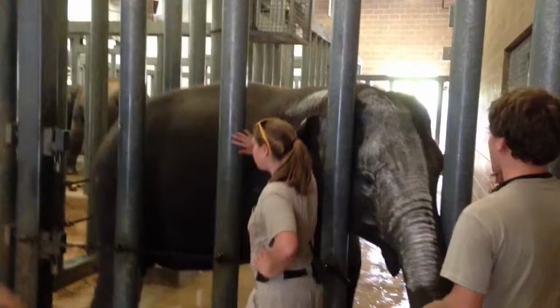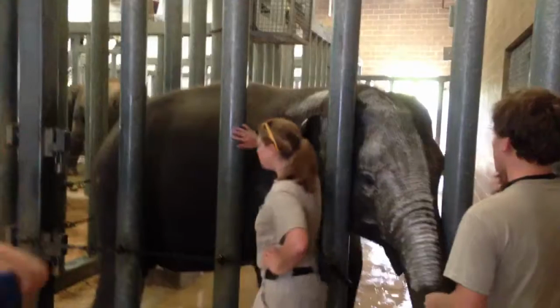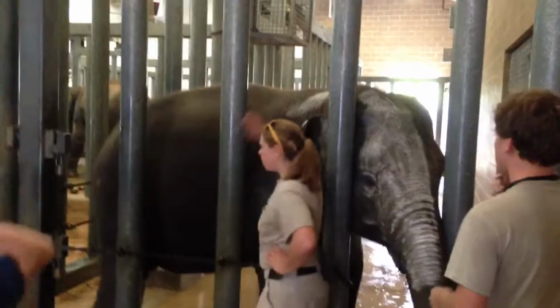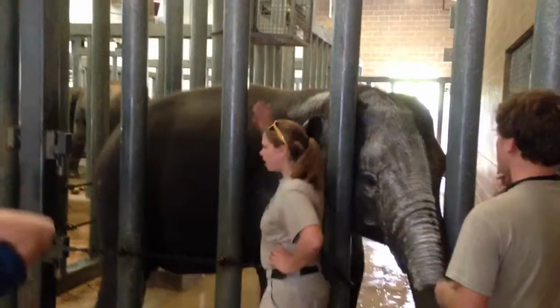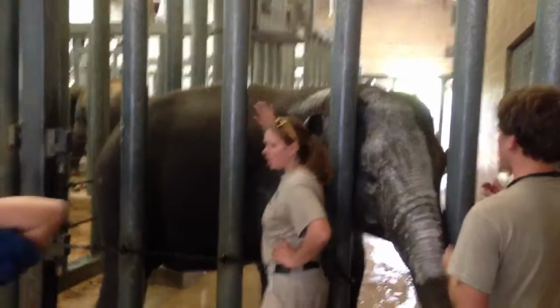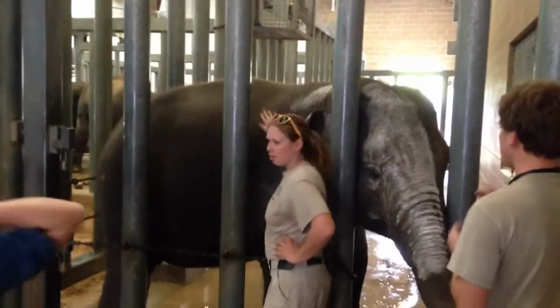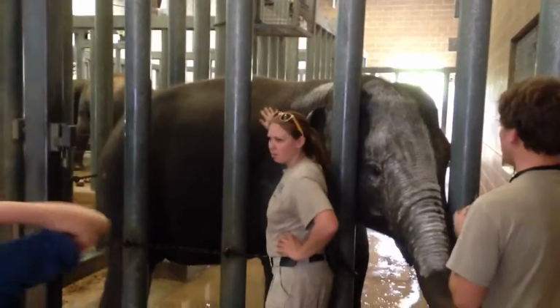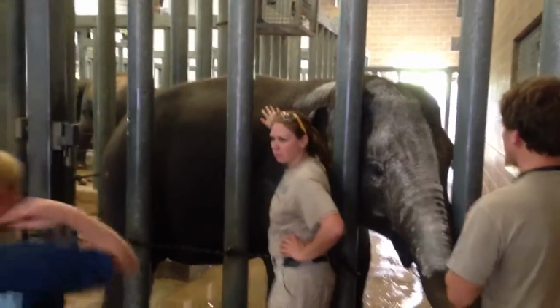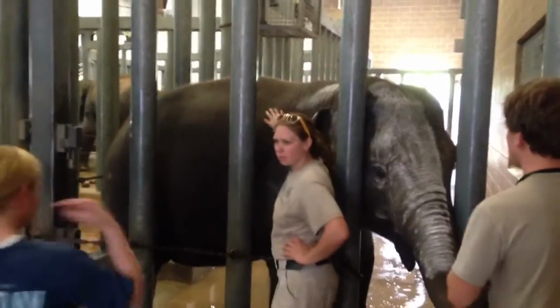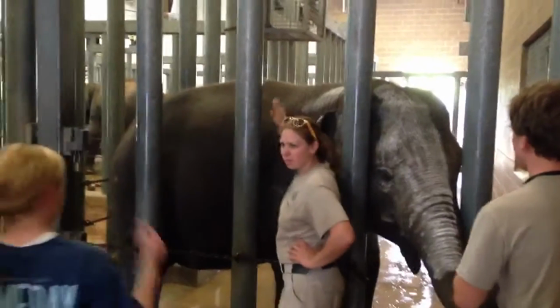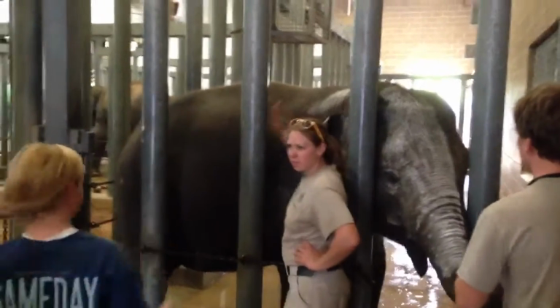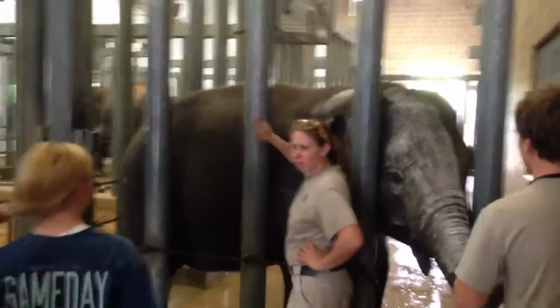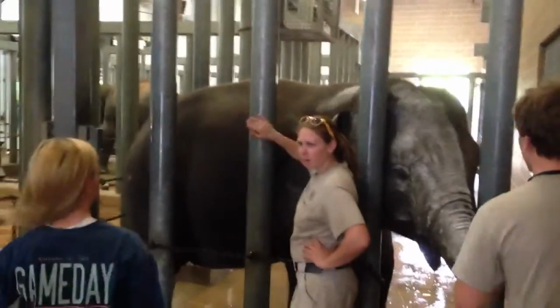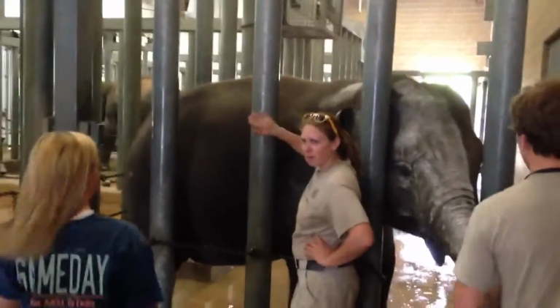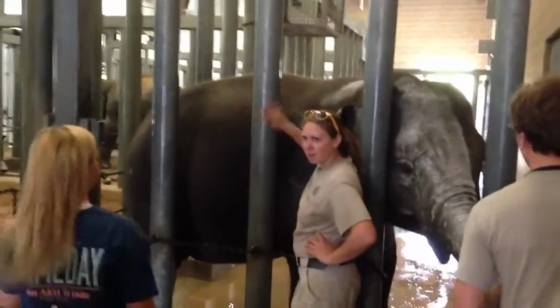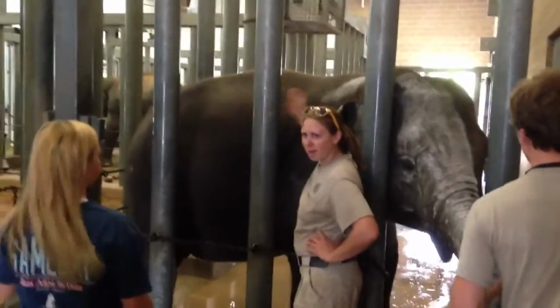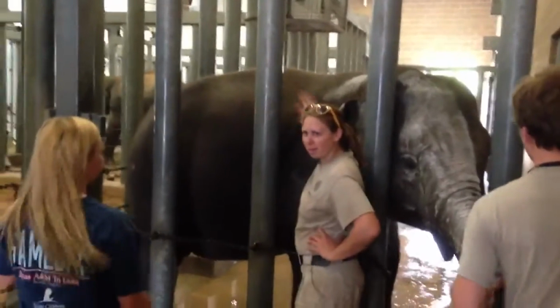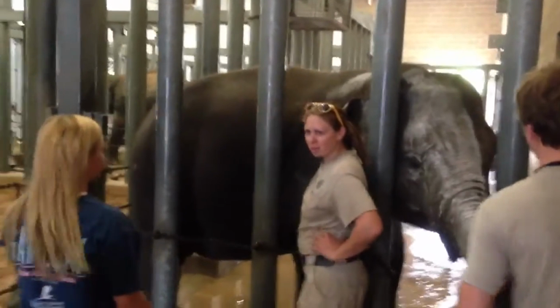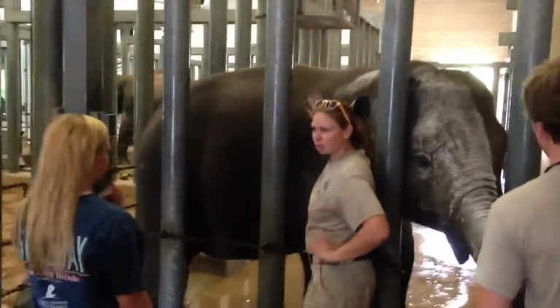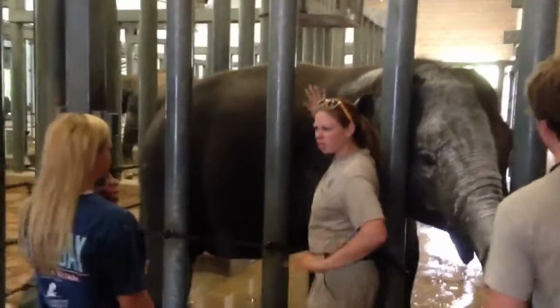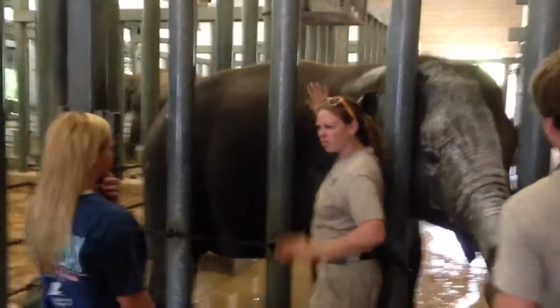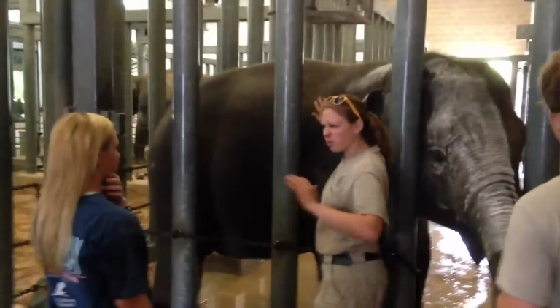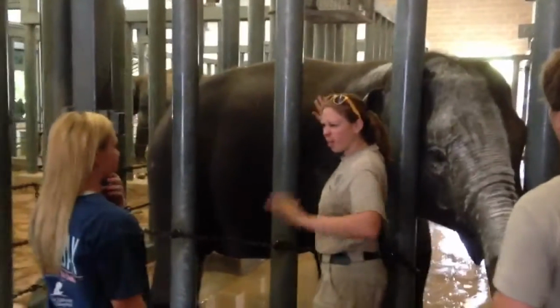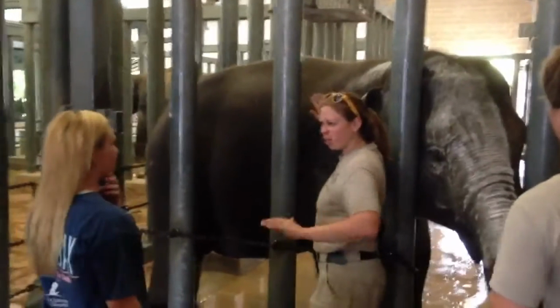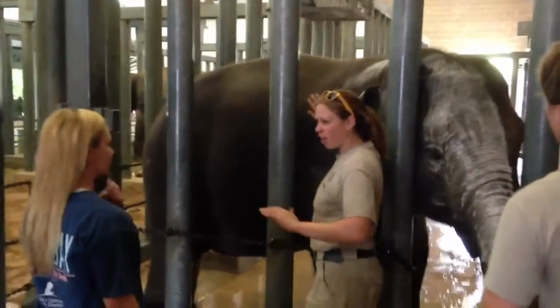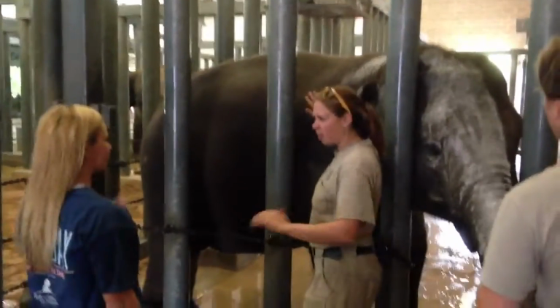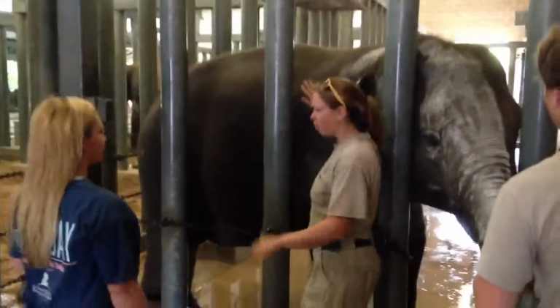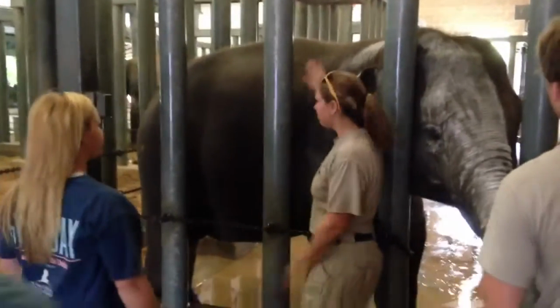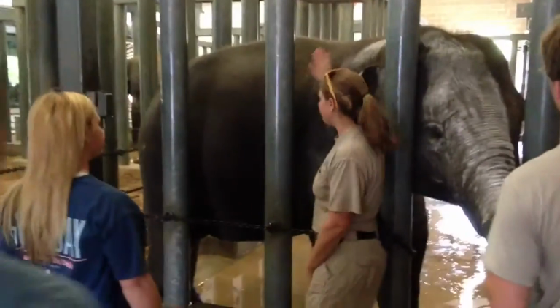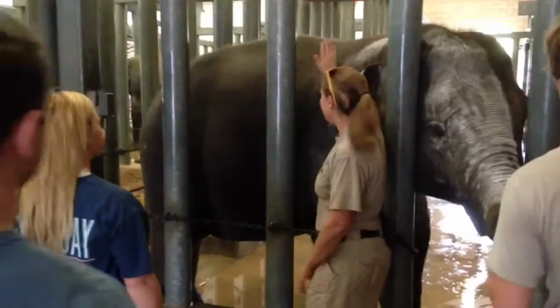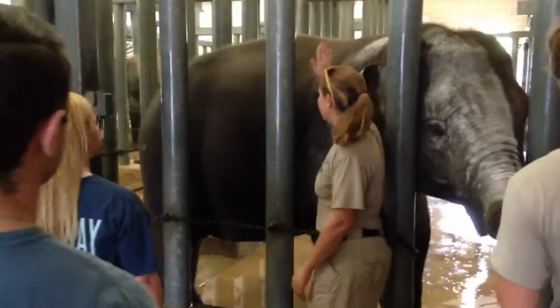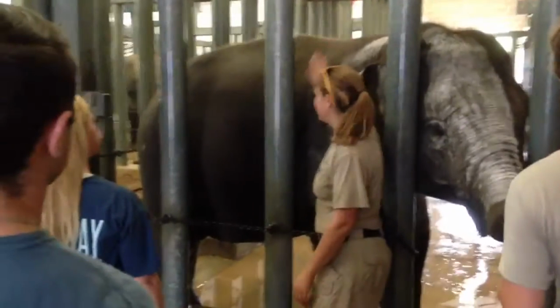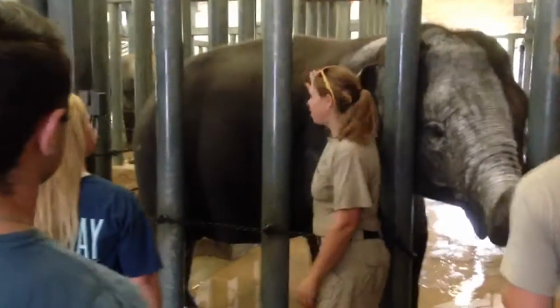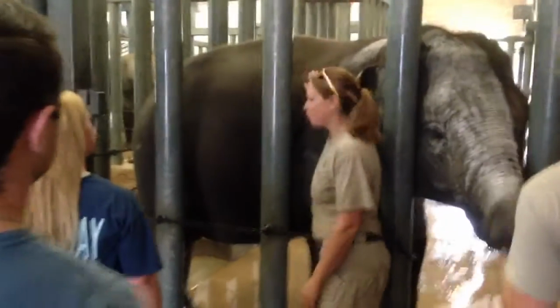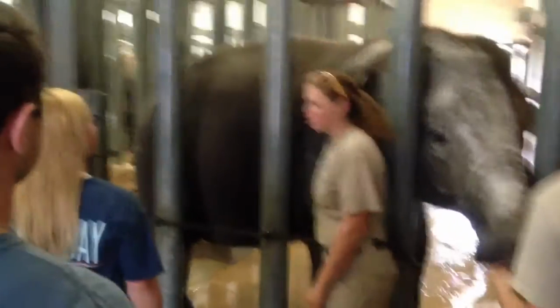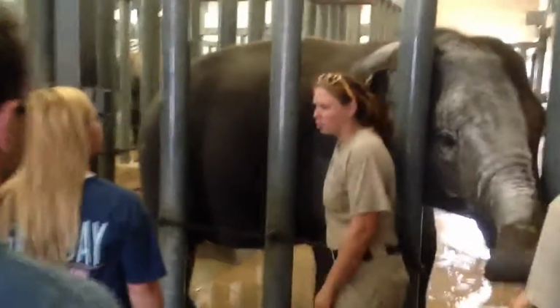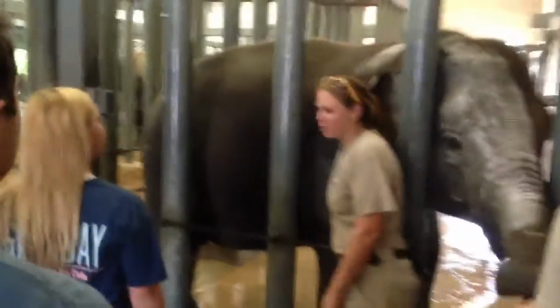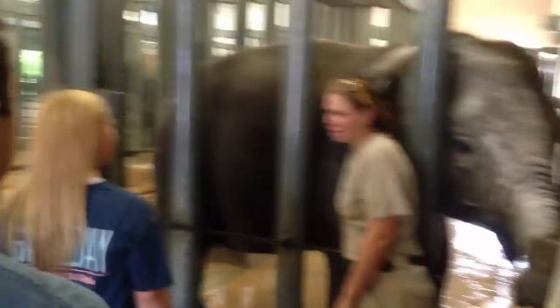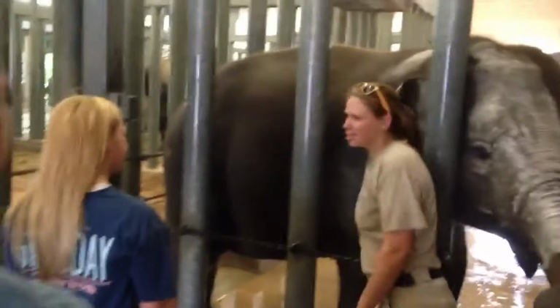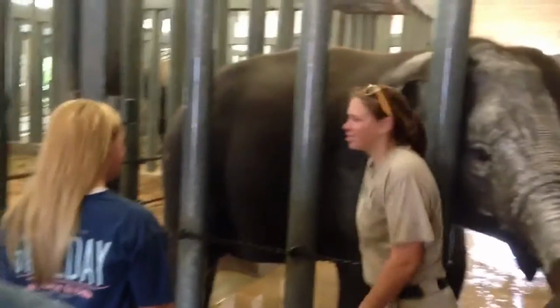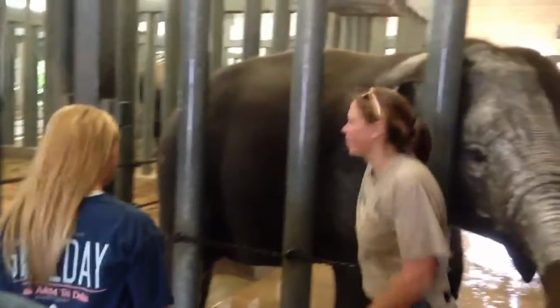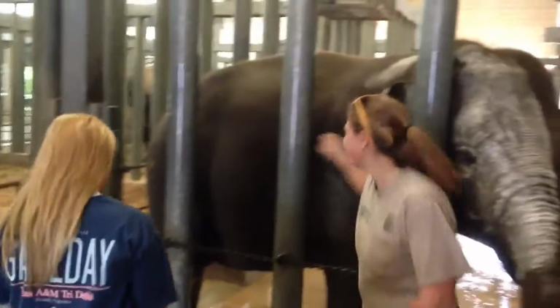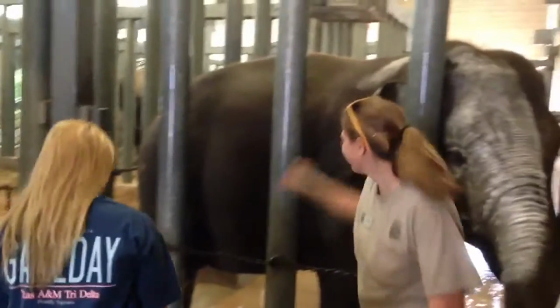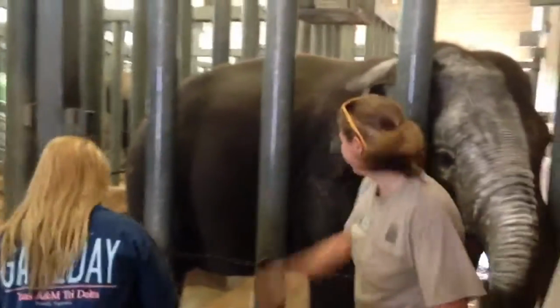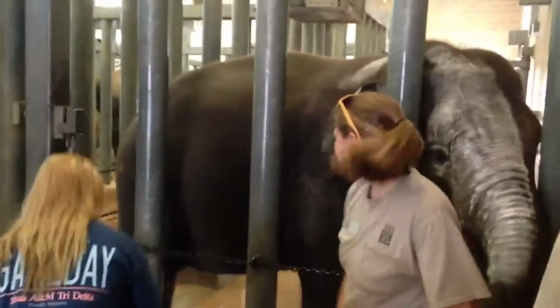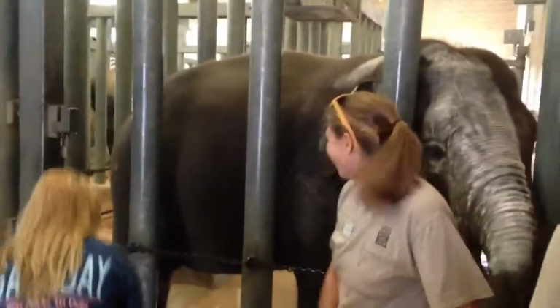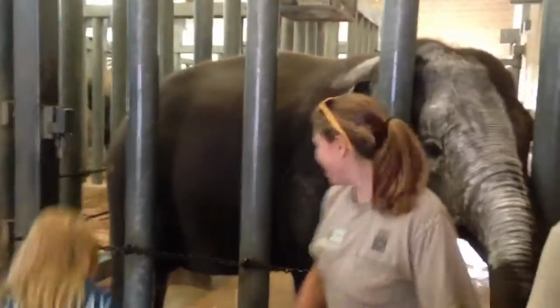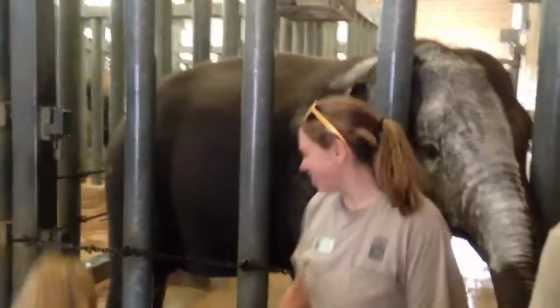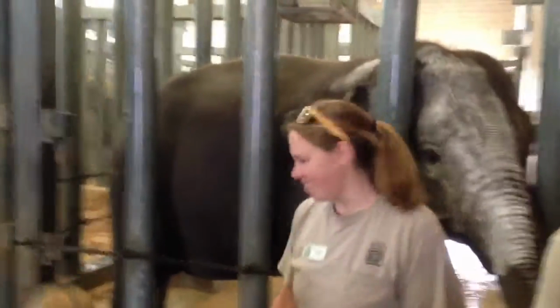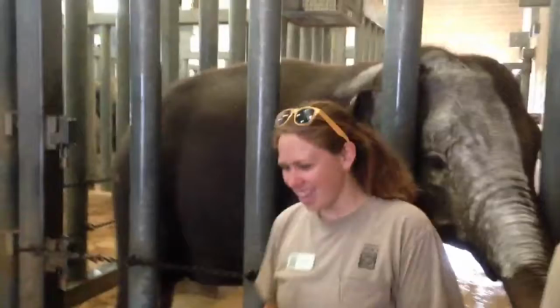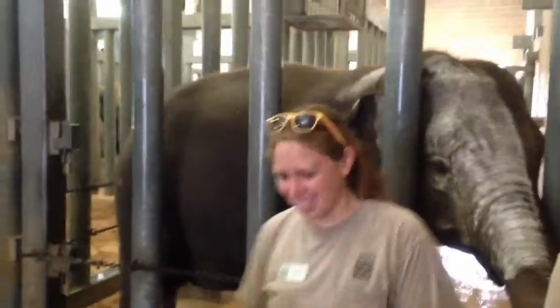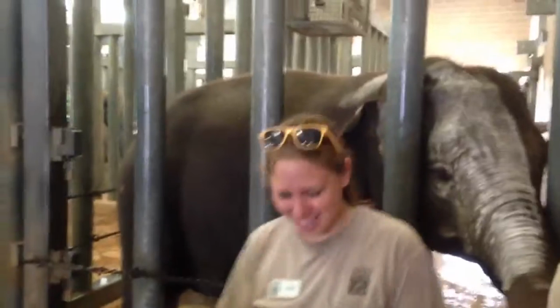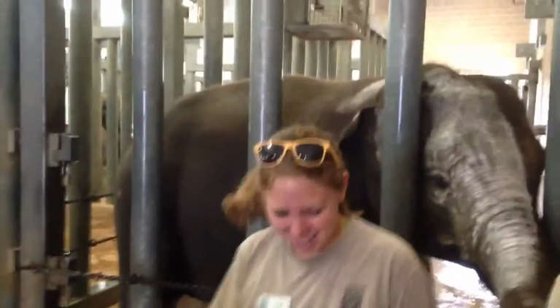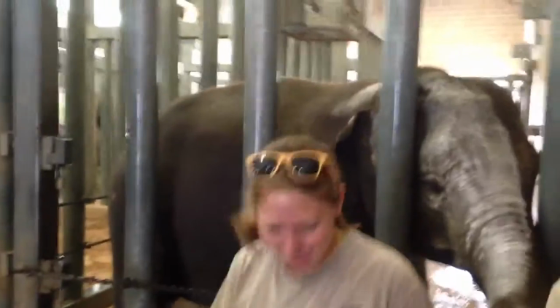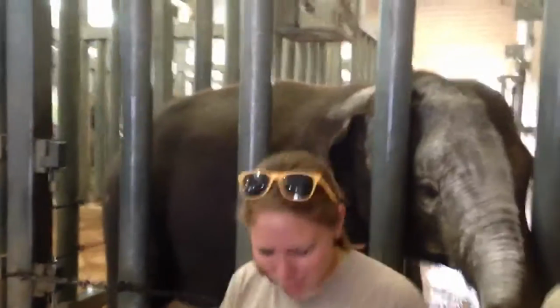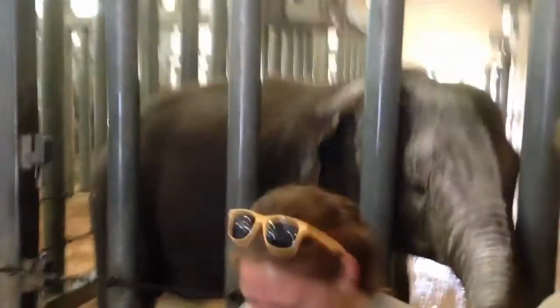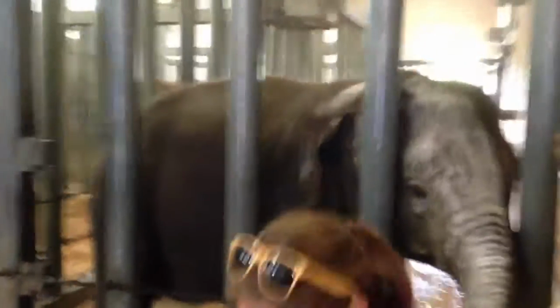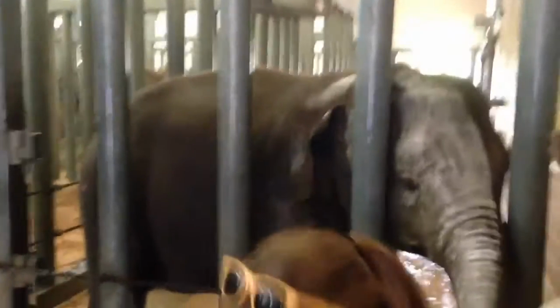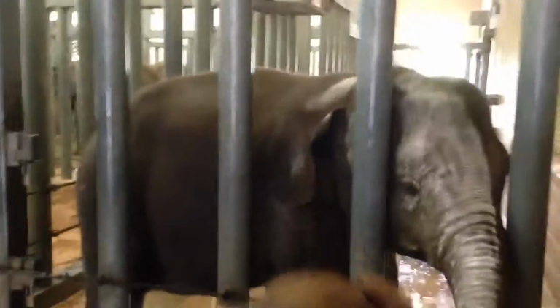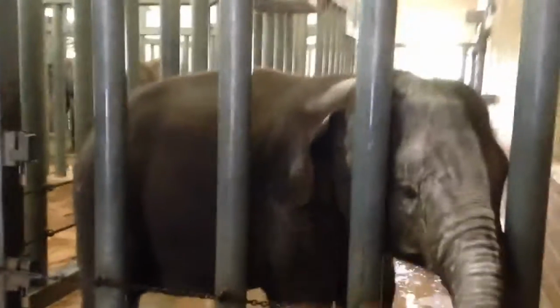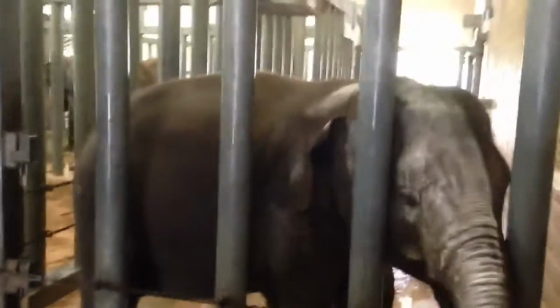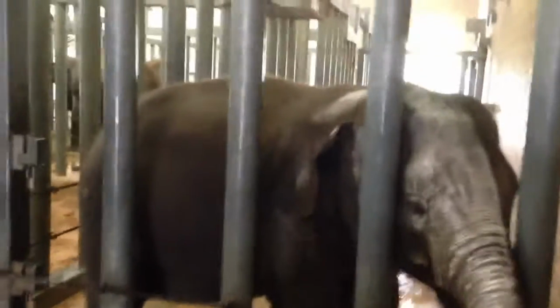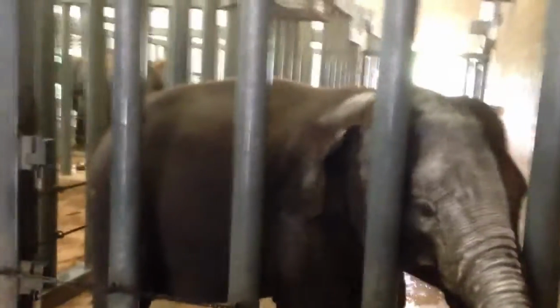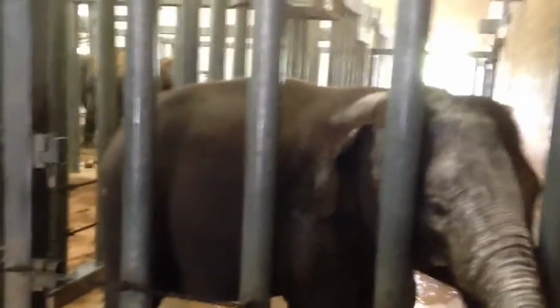Get your hand anywhere between her head and middle. She'll shift her weight around a little bit and I'll crush her fingers. Otherwise, anywhere from shoulder back is good.